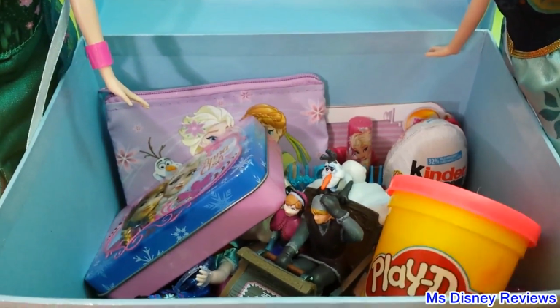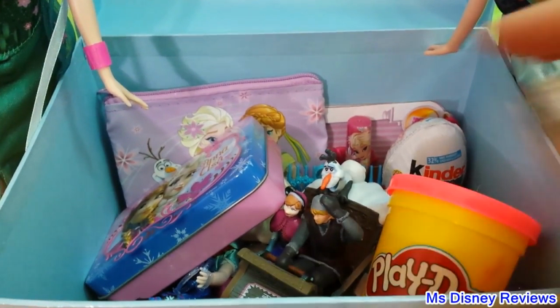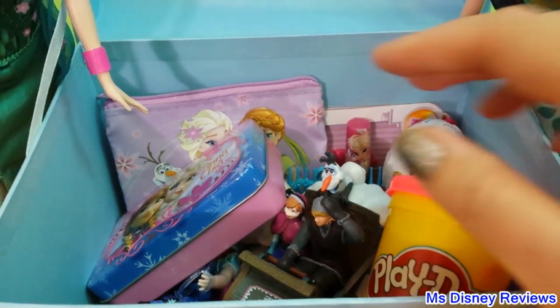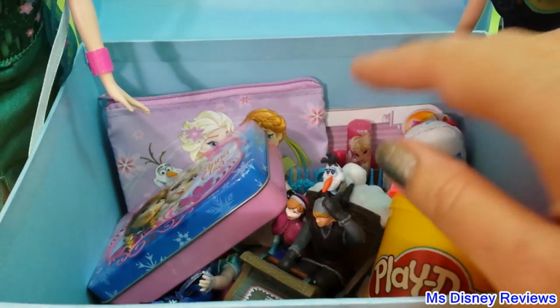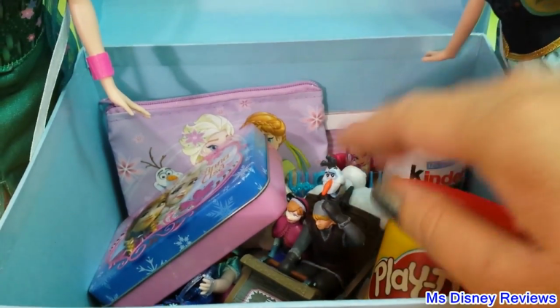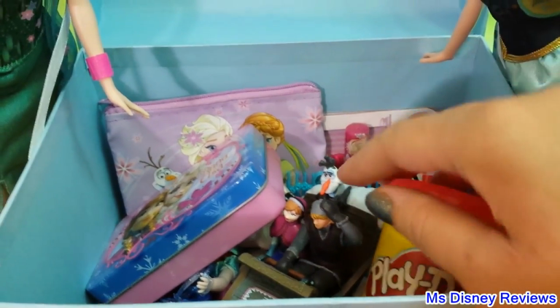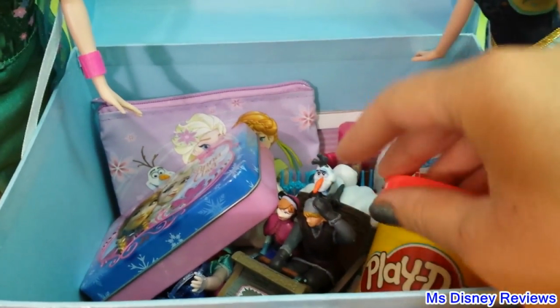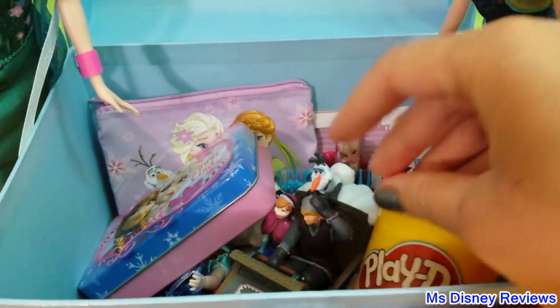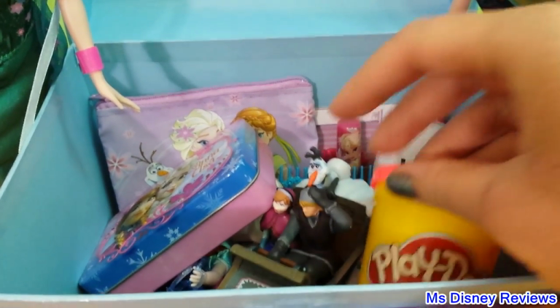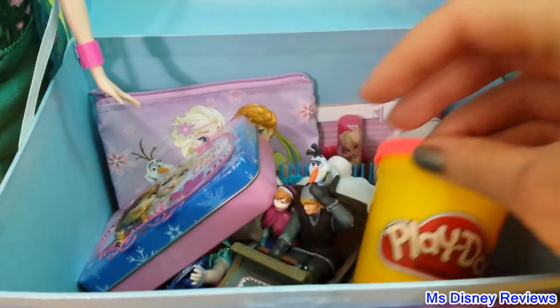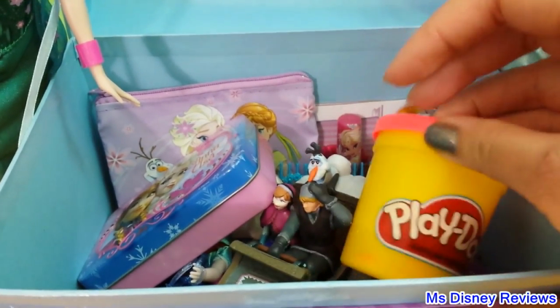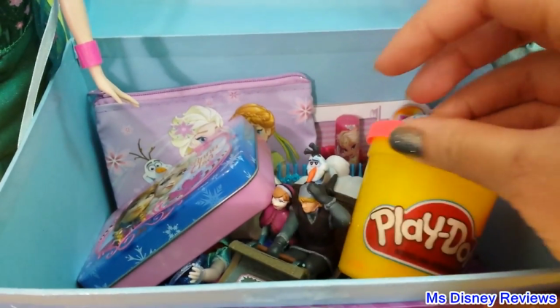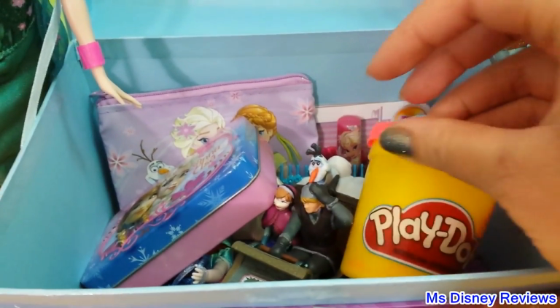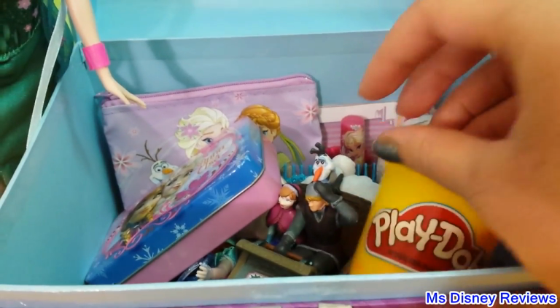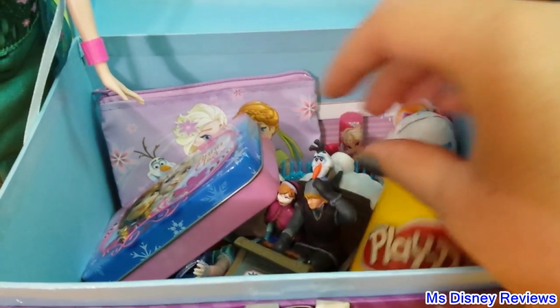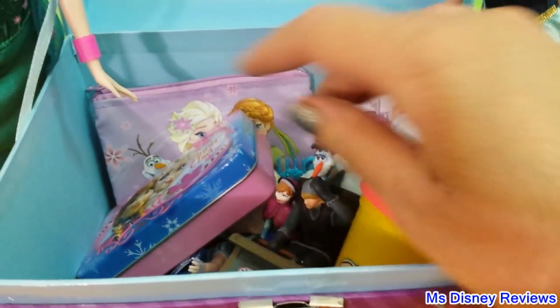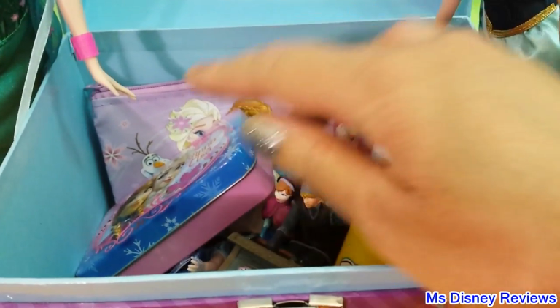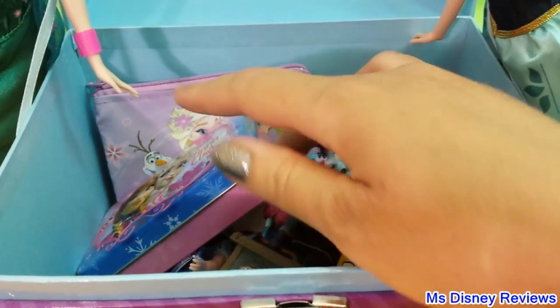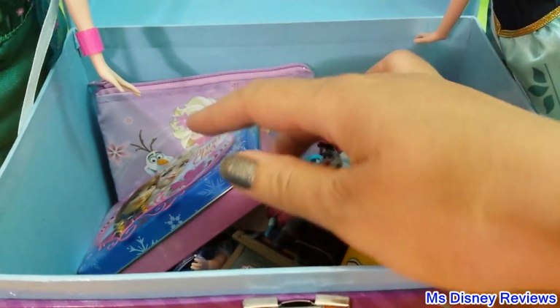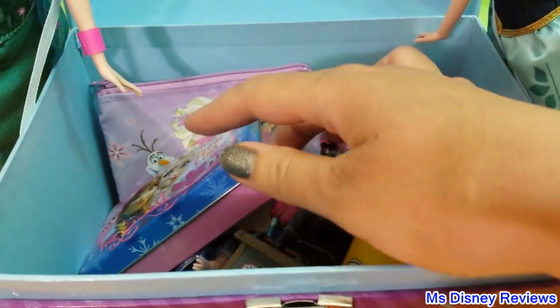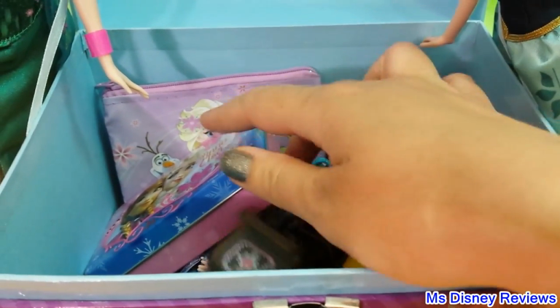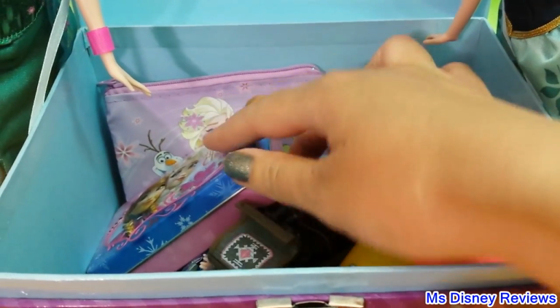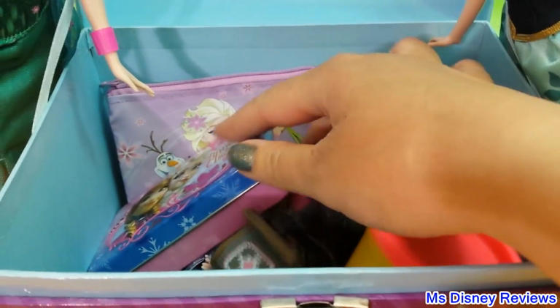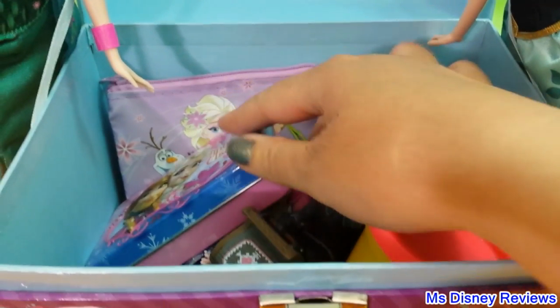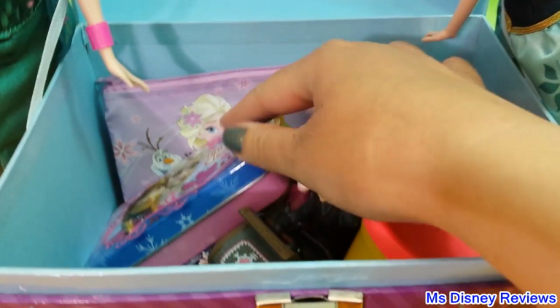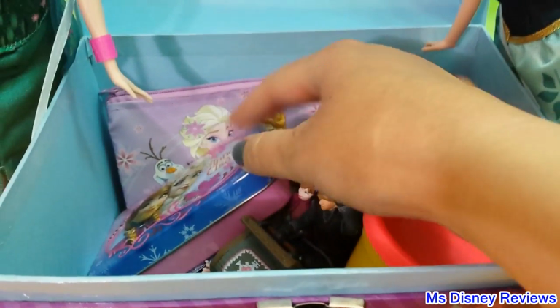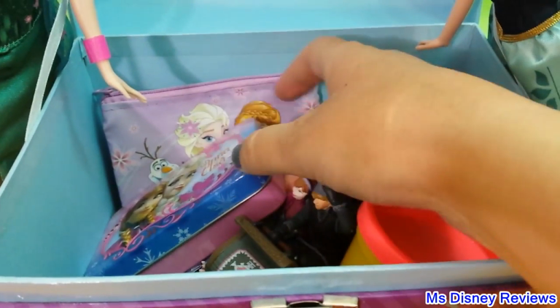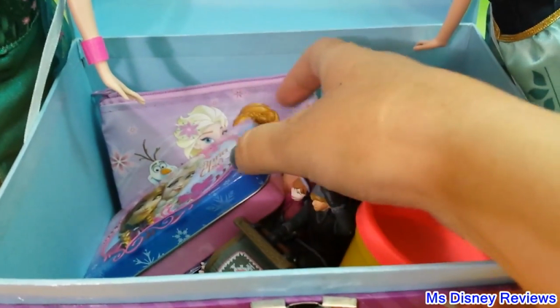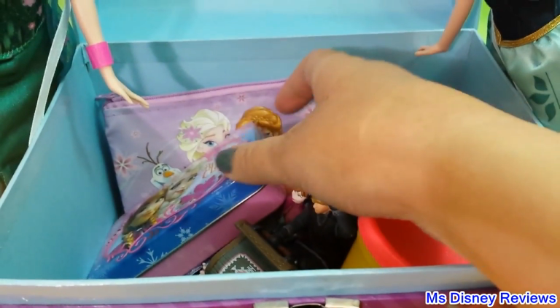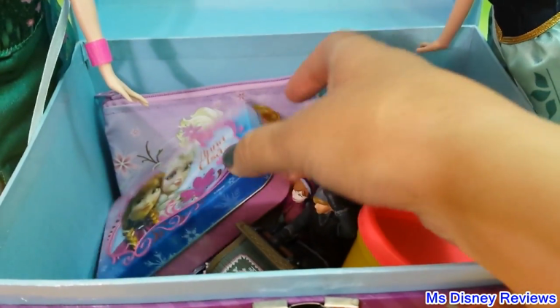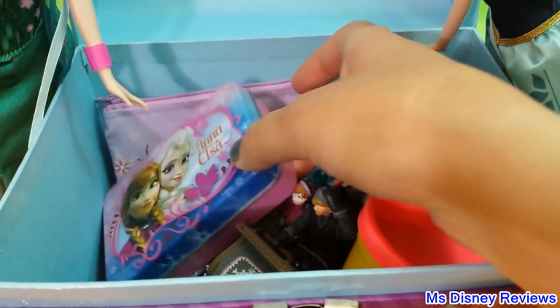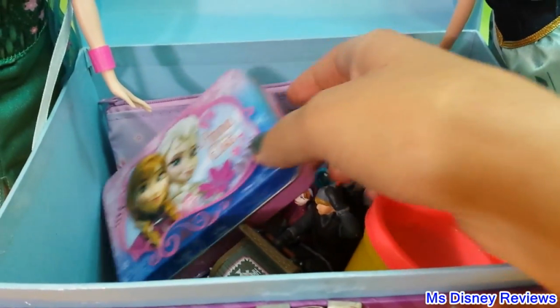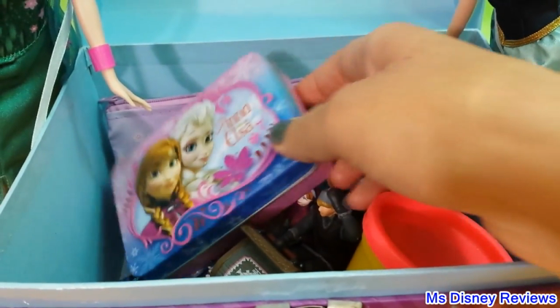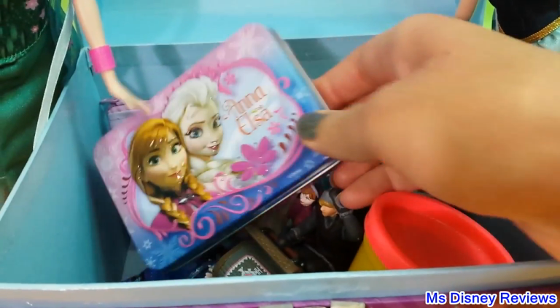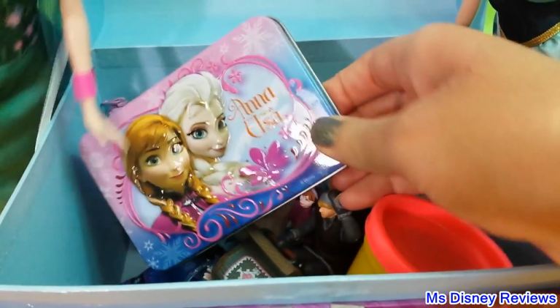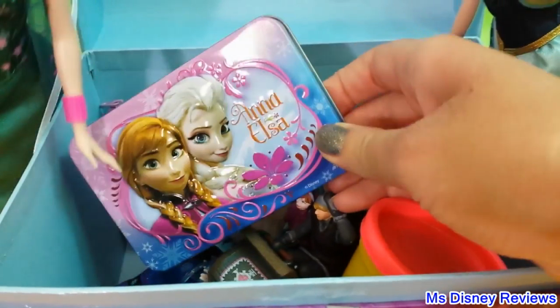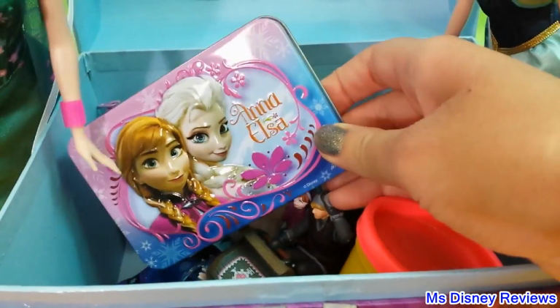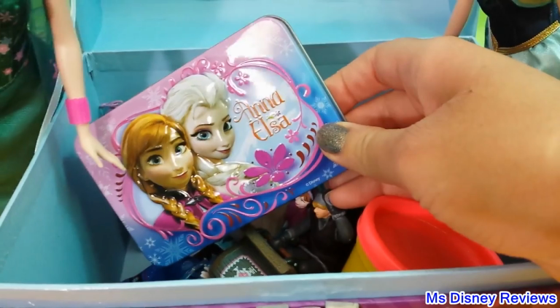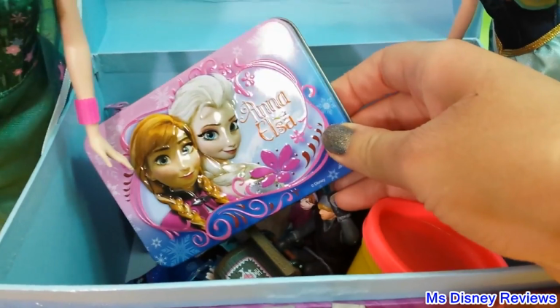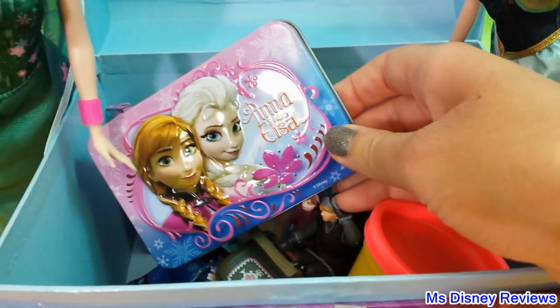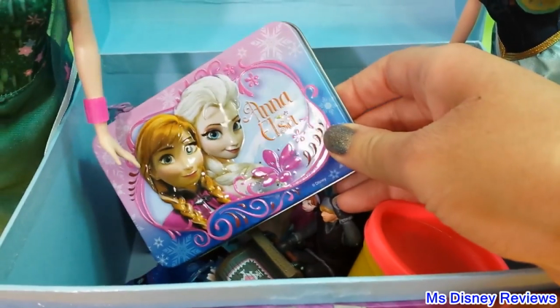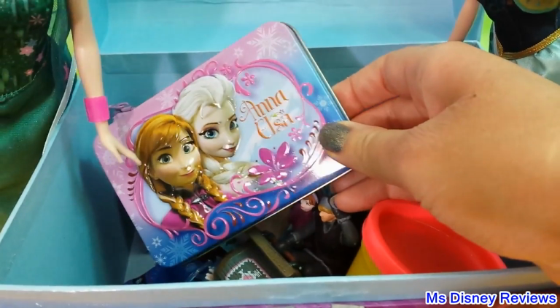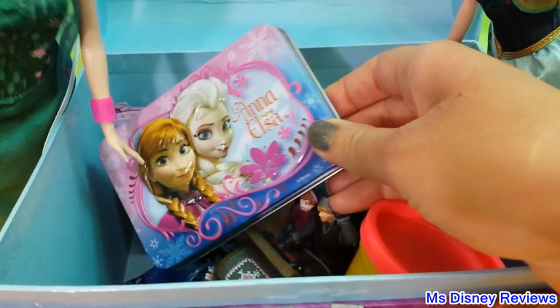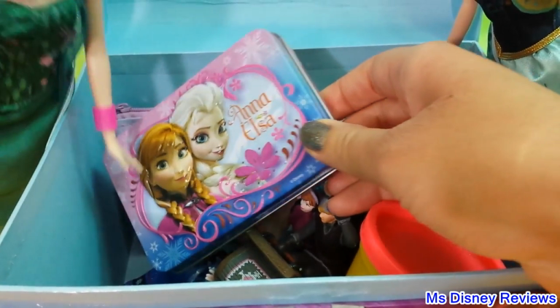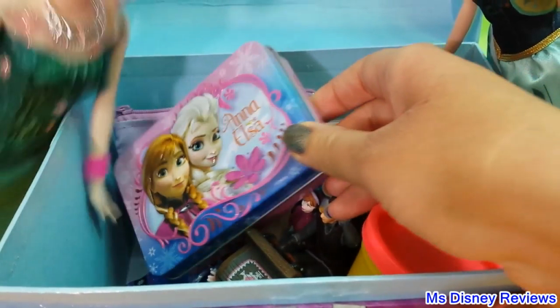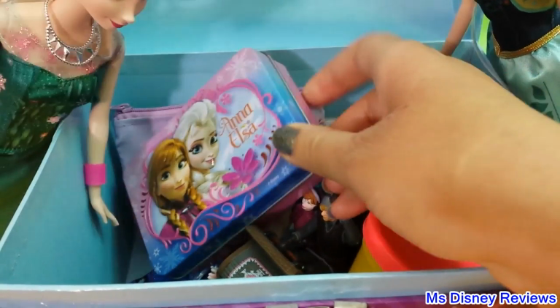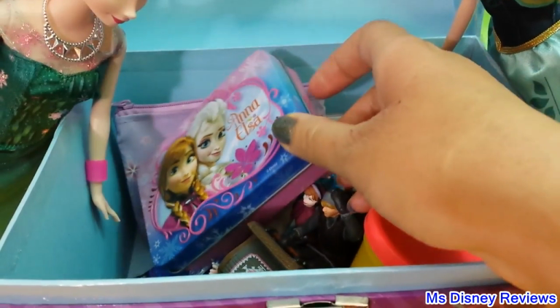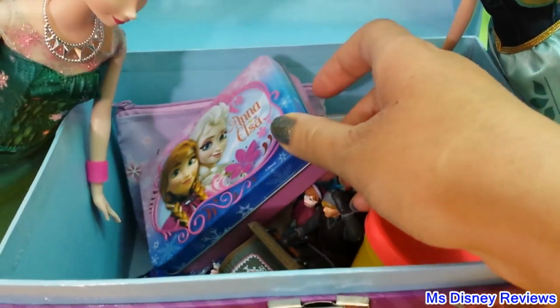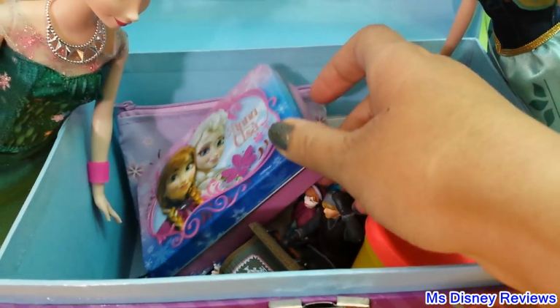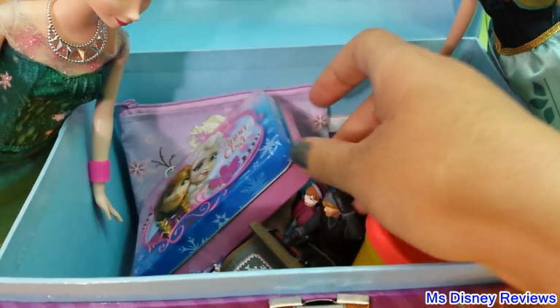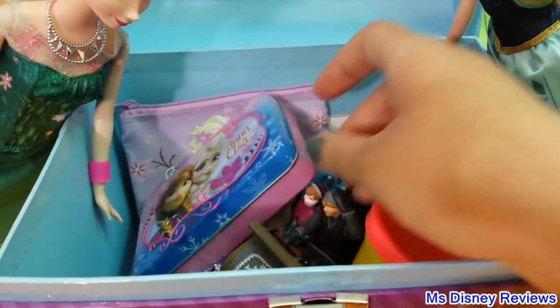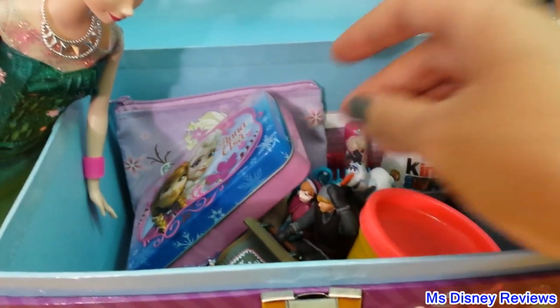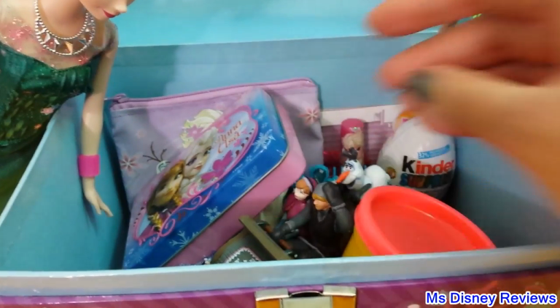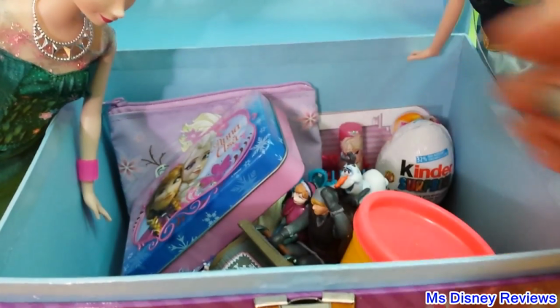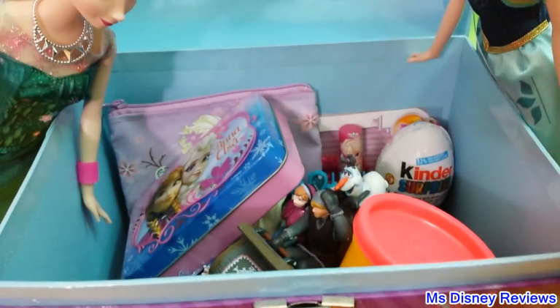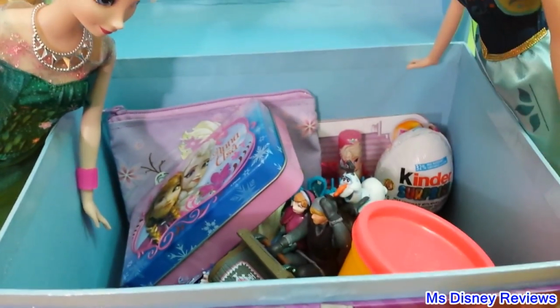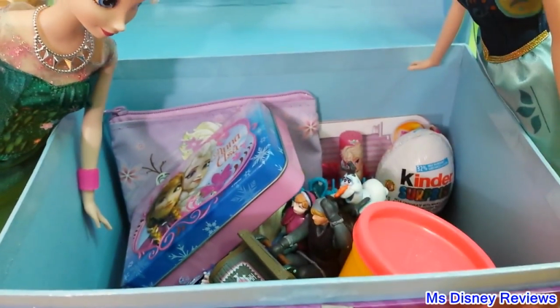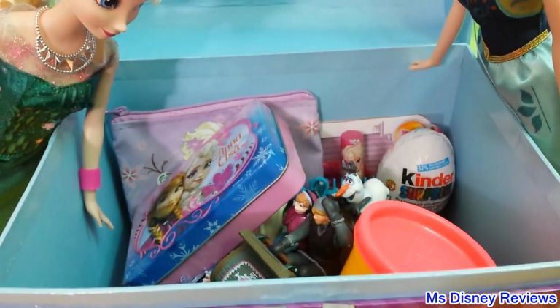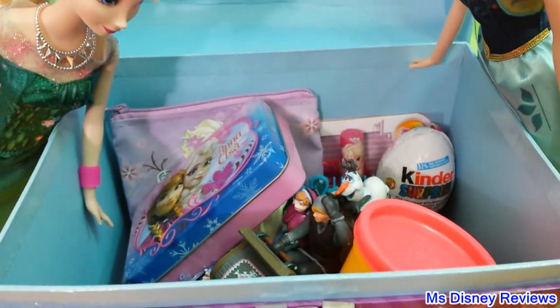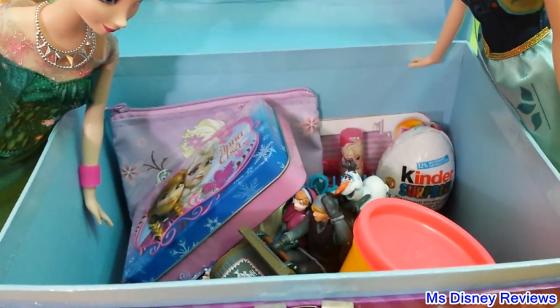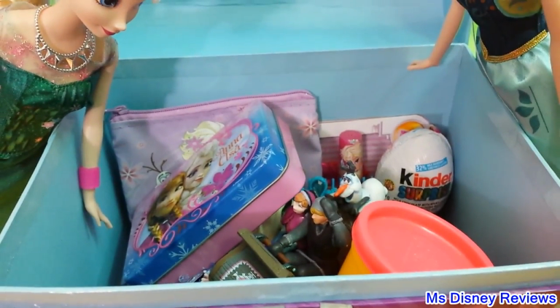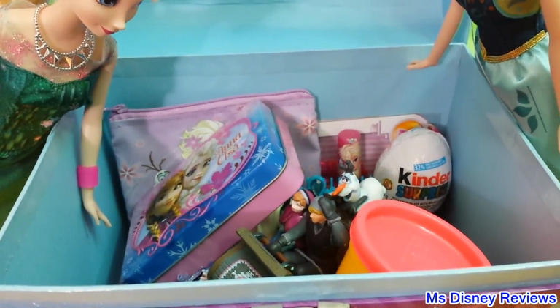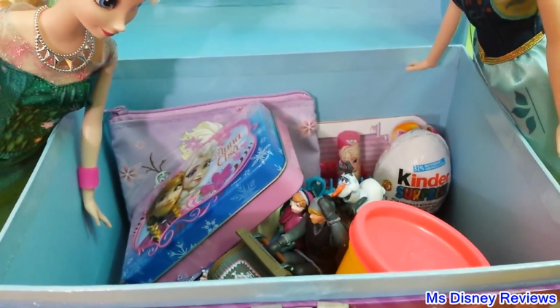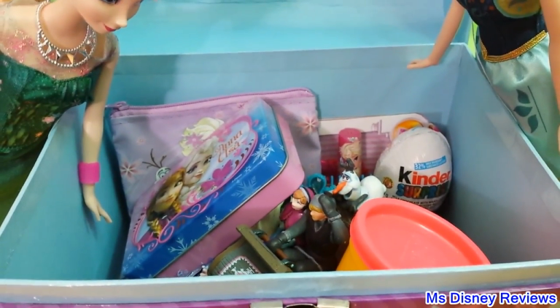Cool, so we have a Play-Doh can and here is a tin. Let's check out everything in detail.